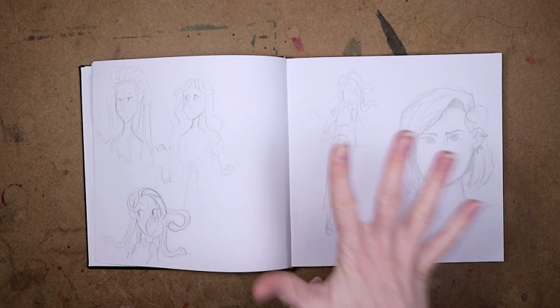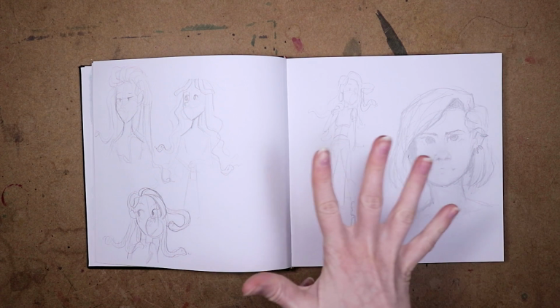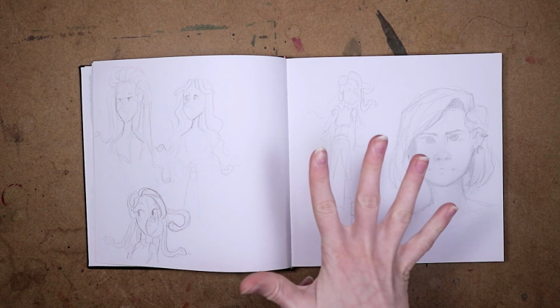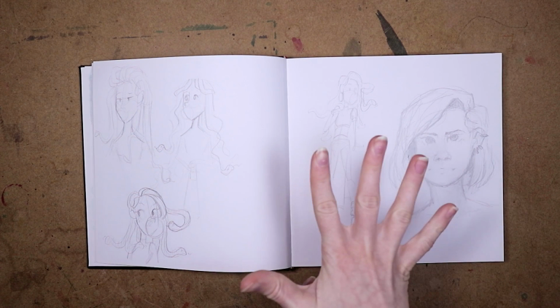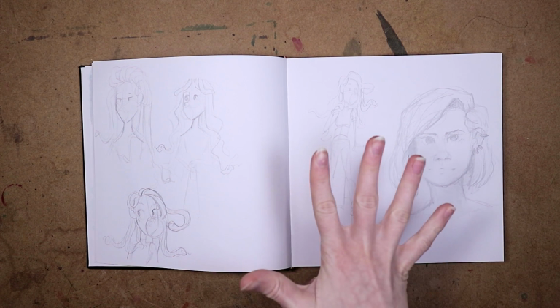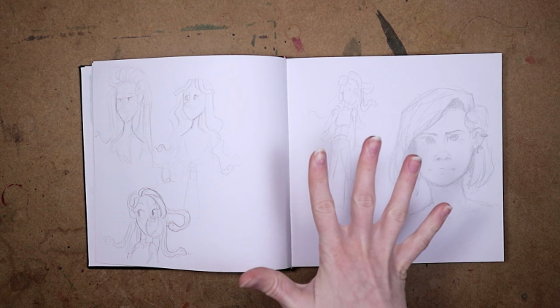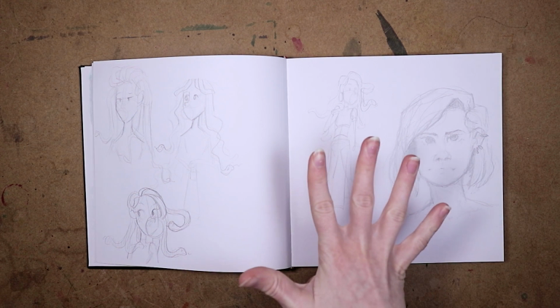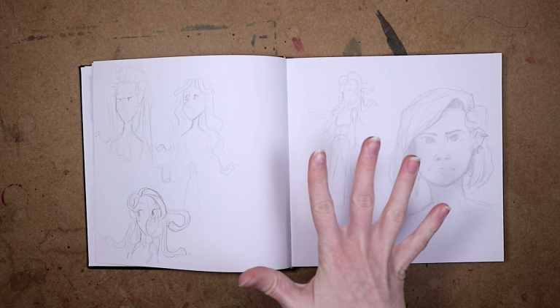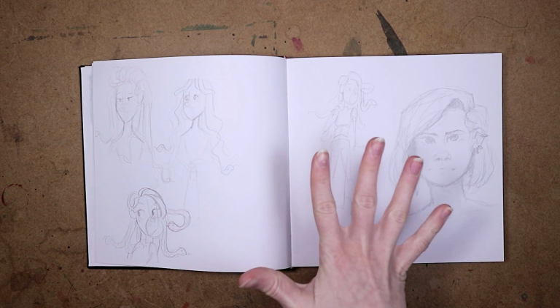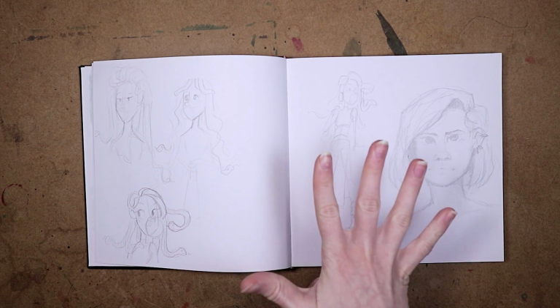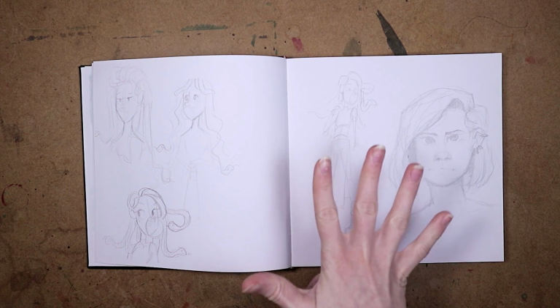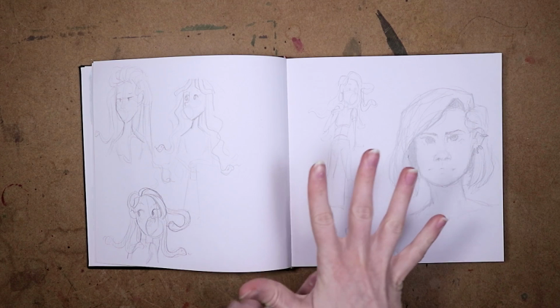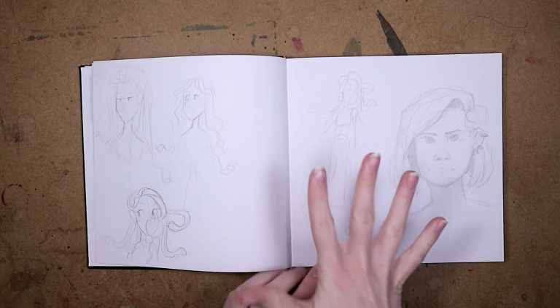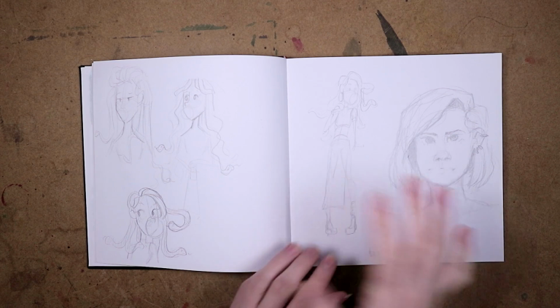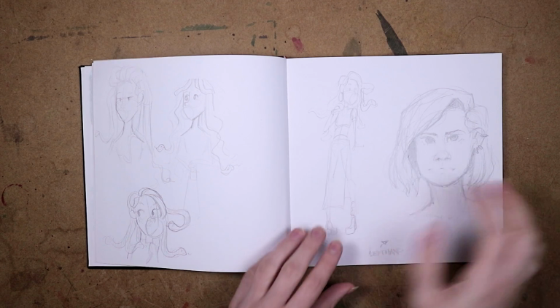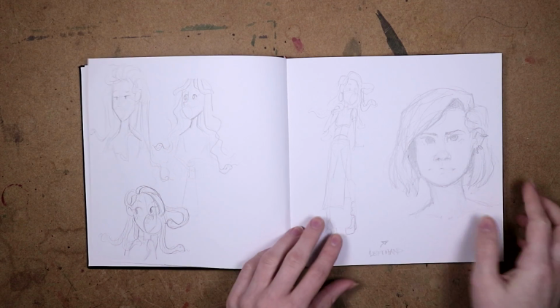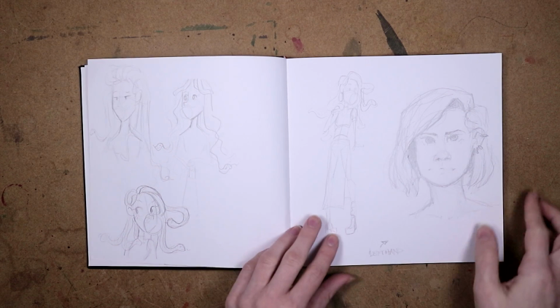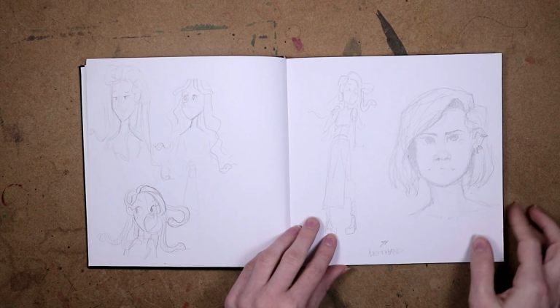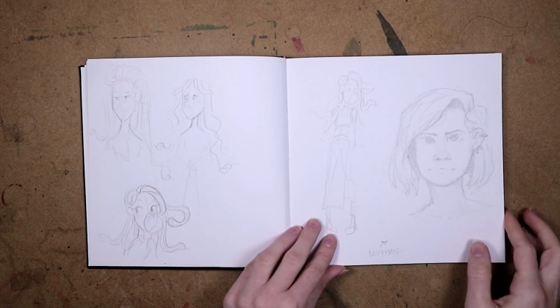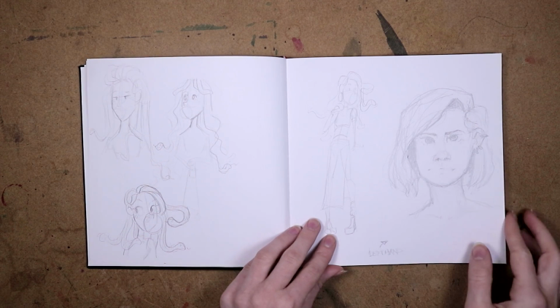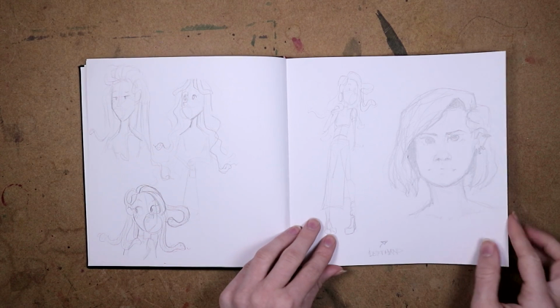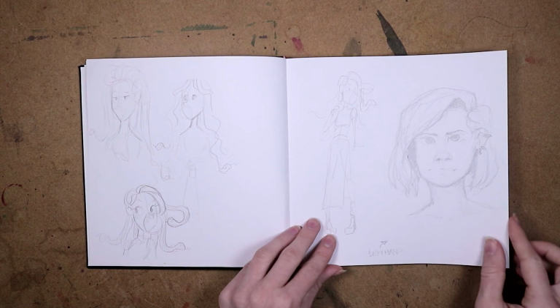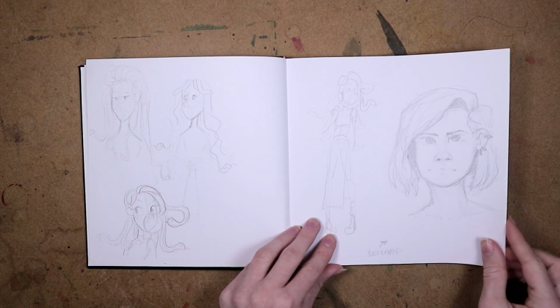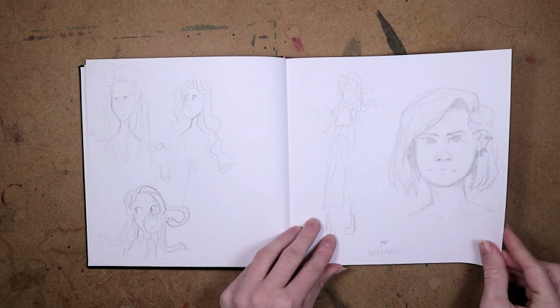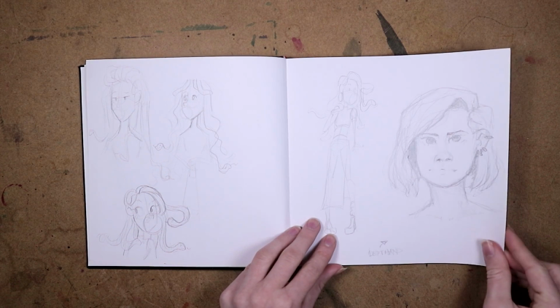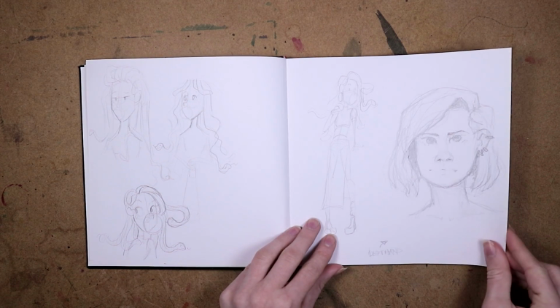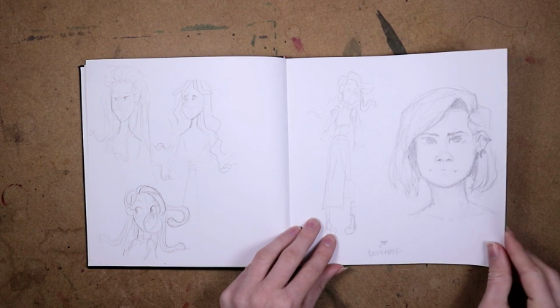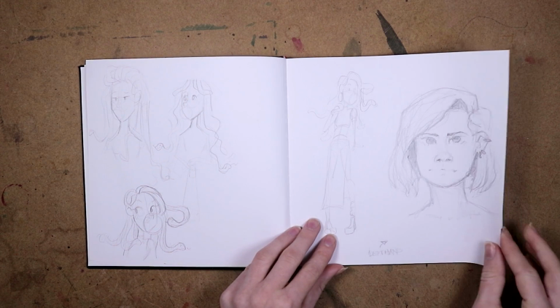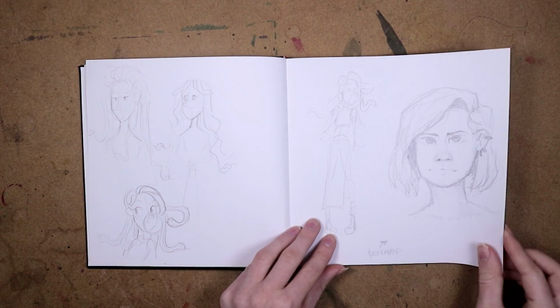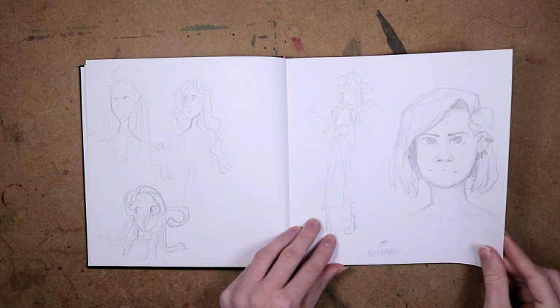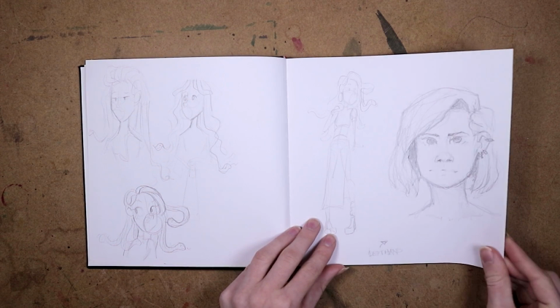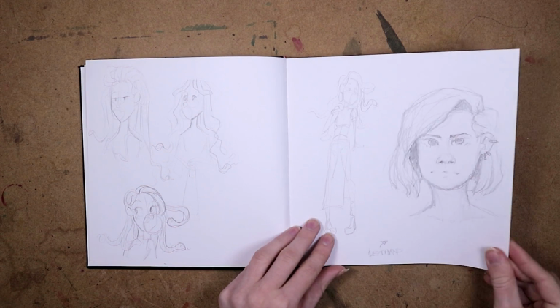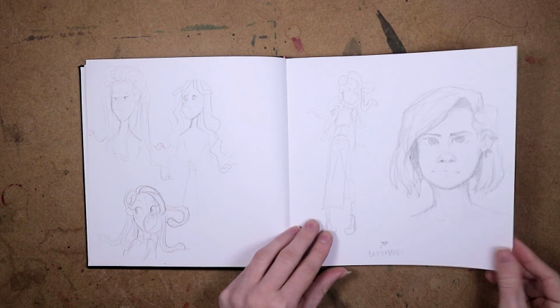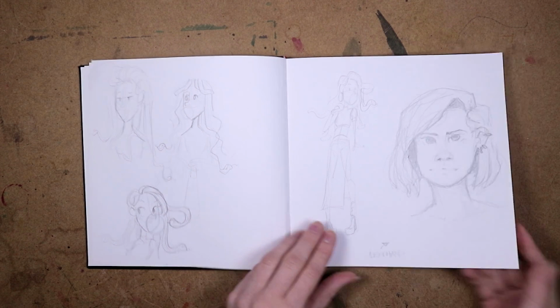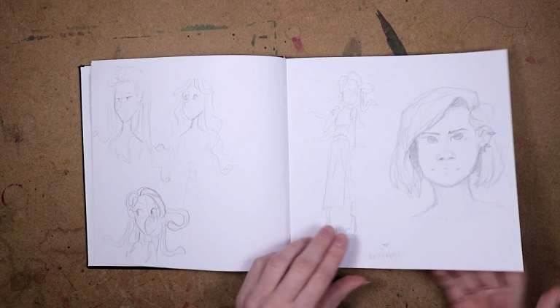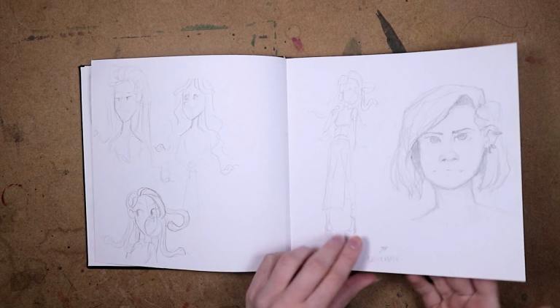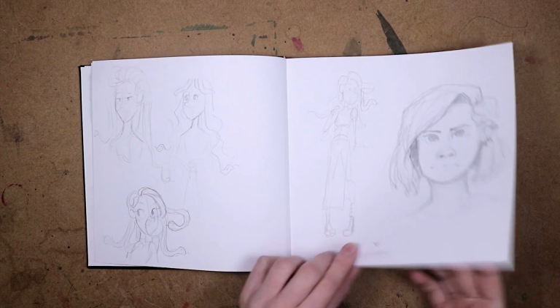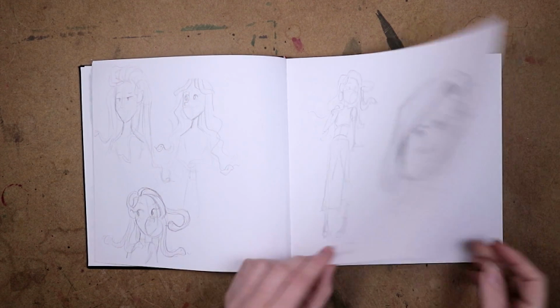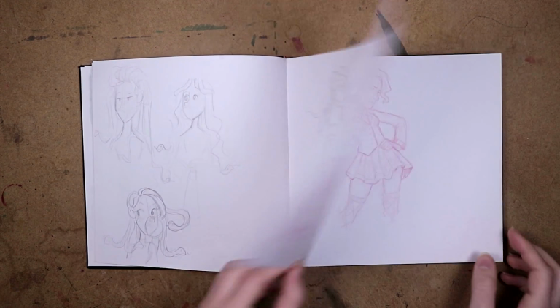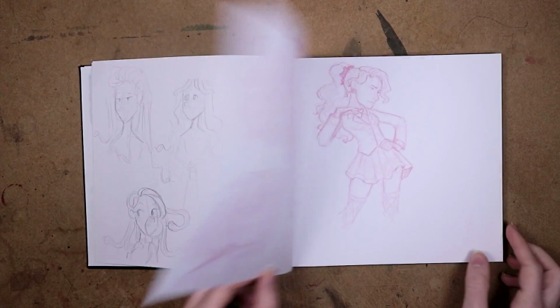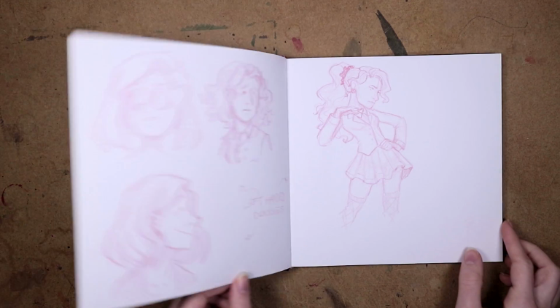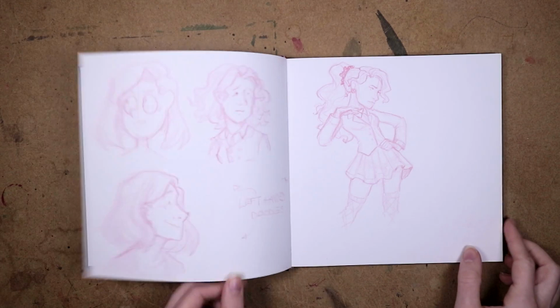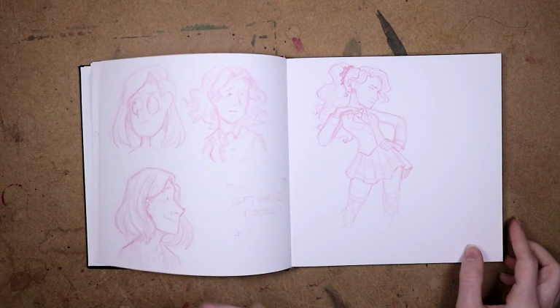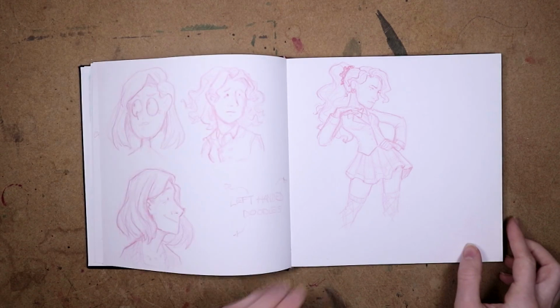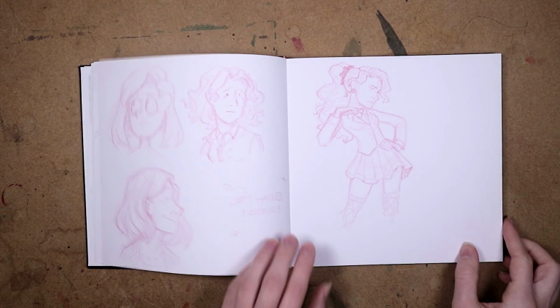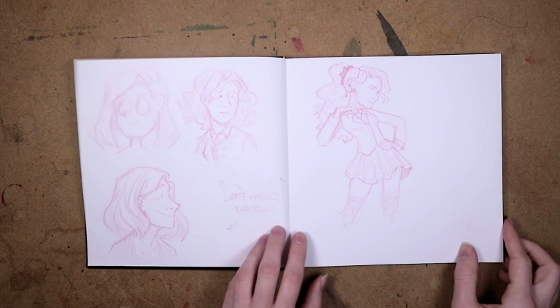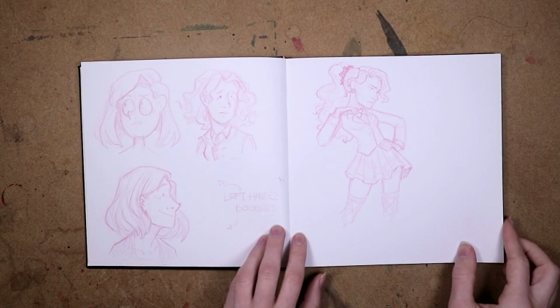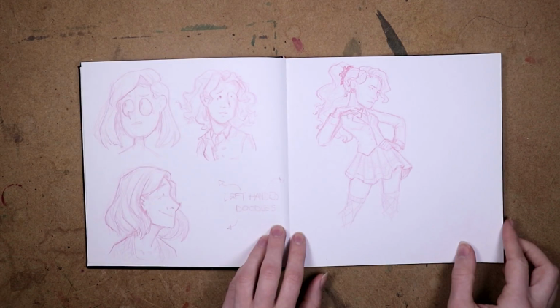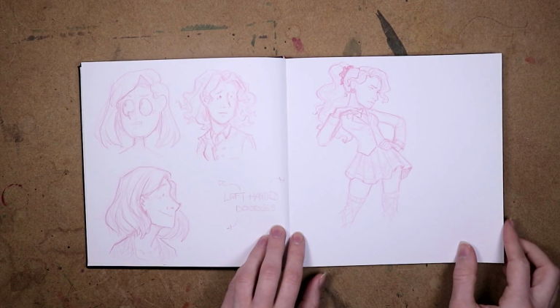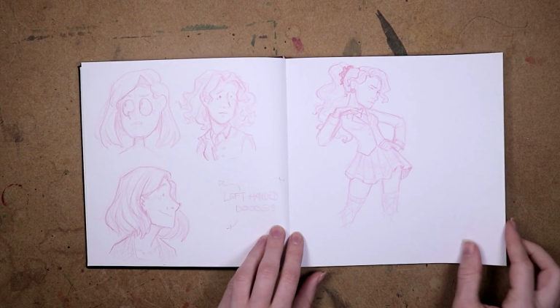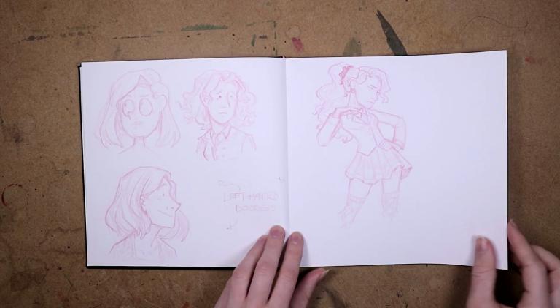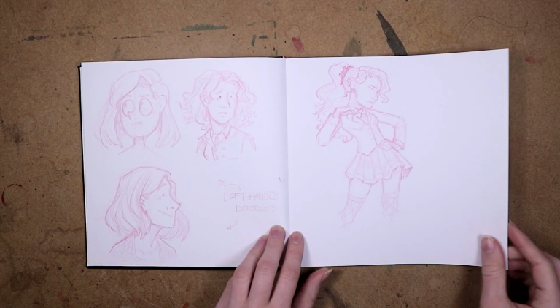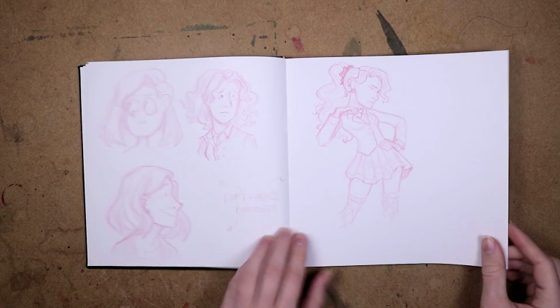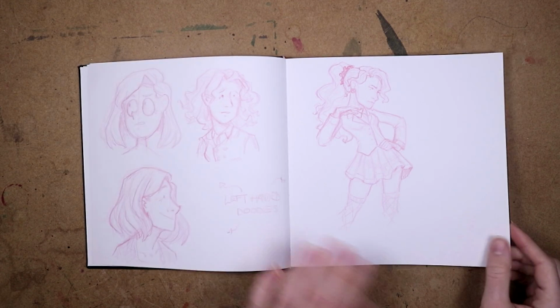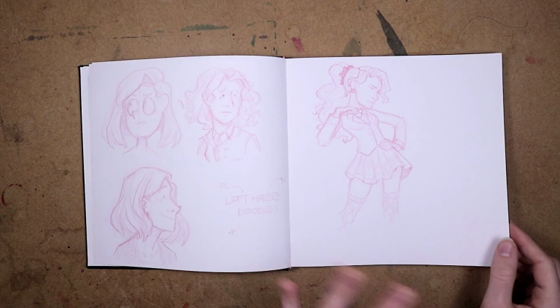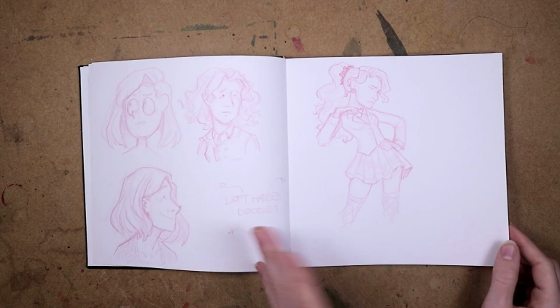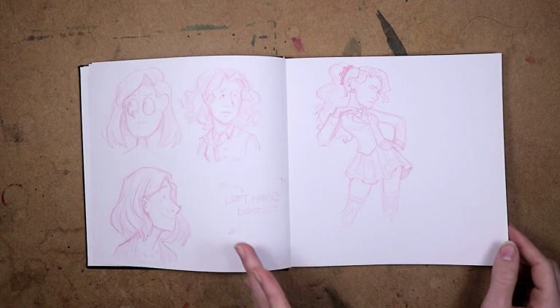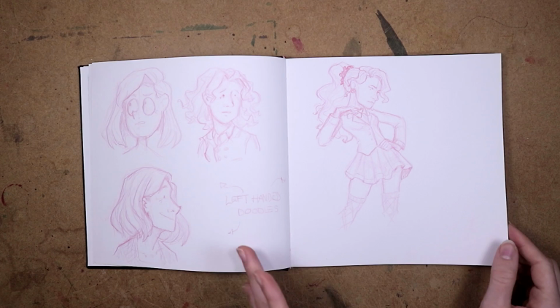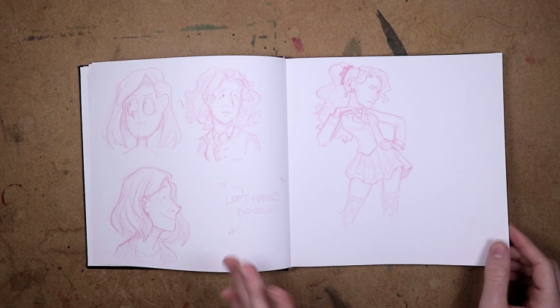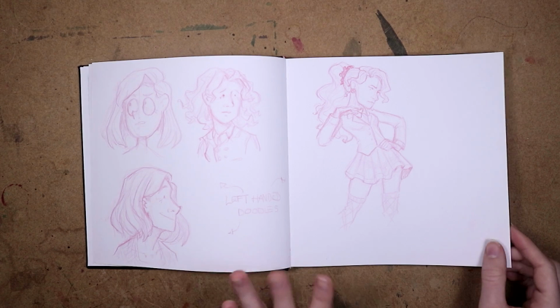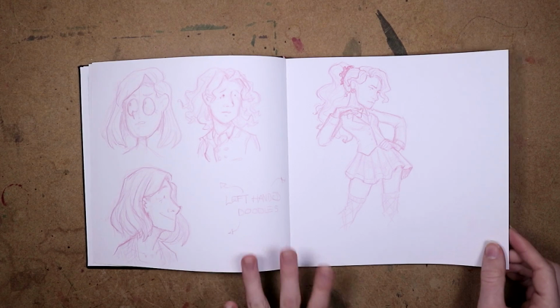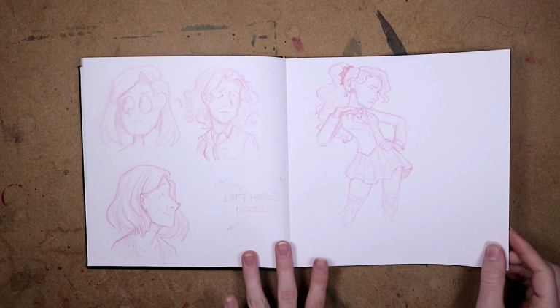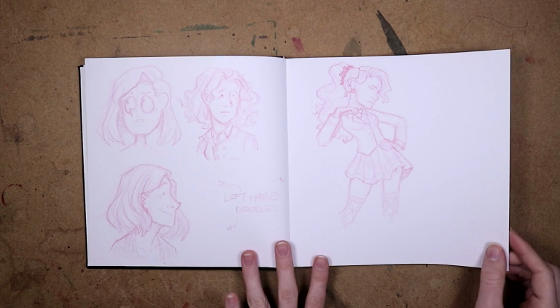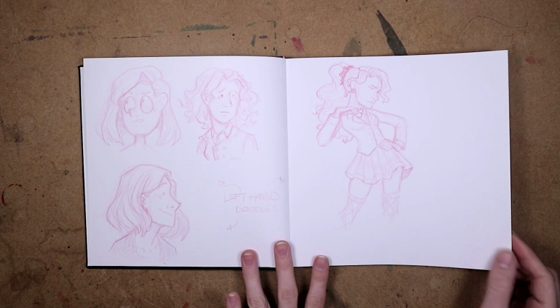Yeah, this is a left-hand drawing. I am right-handed if you don't know, but I do like to draw with my left hand sometimes — I think it's fun. And here's some more left-hand drawings.